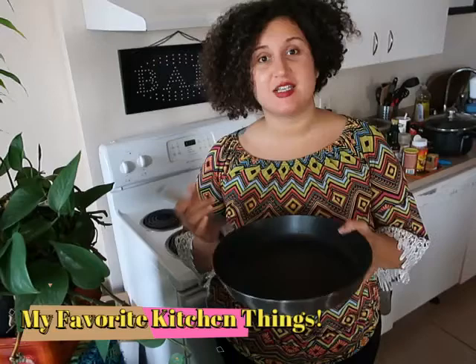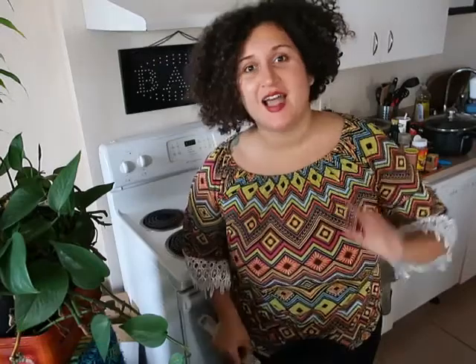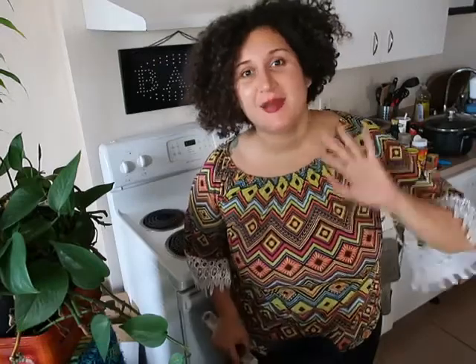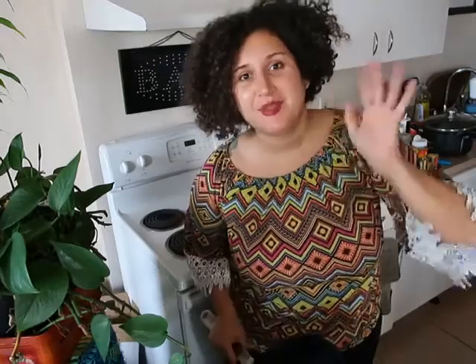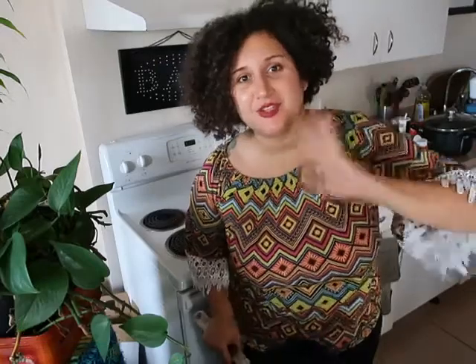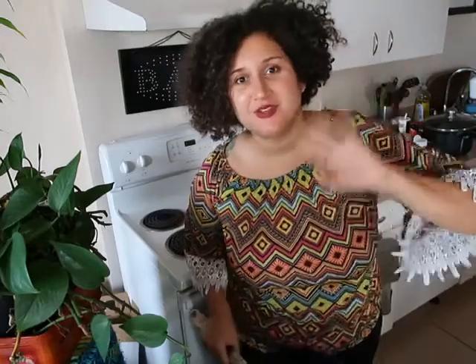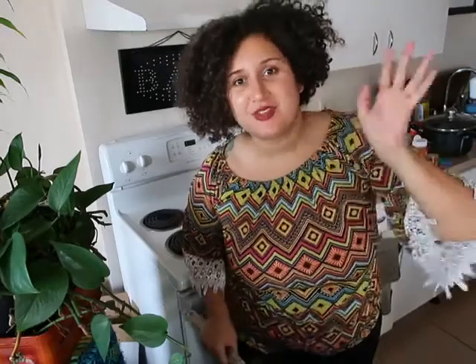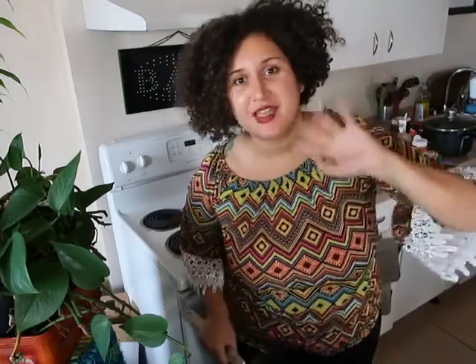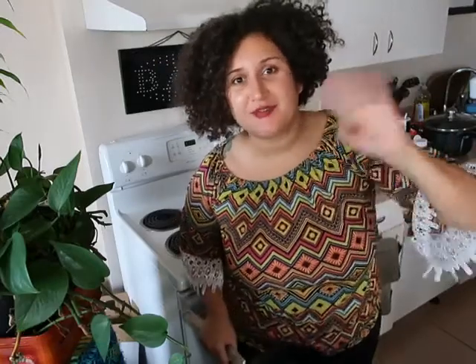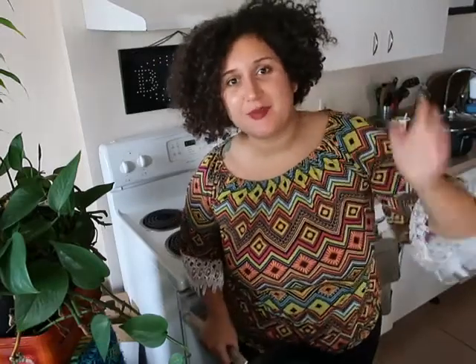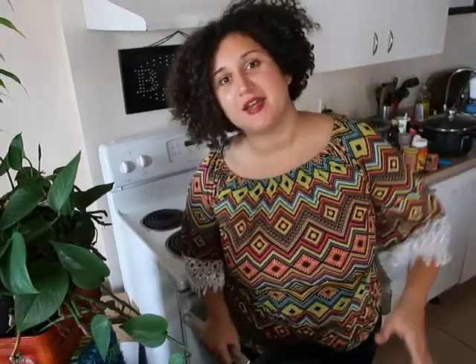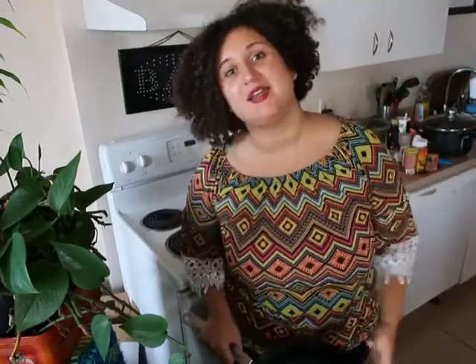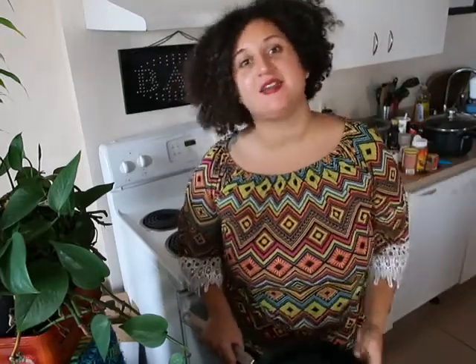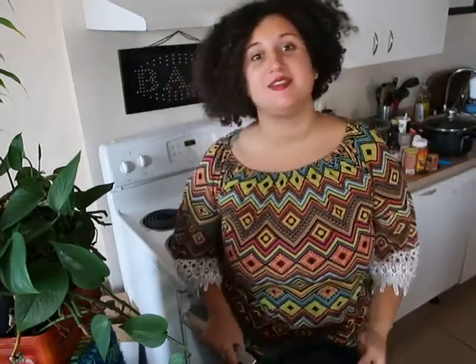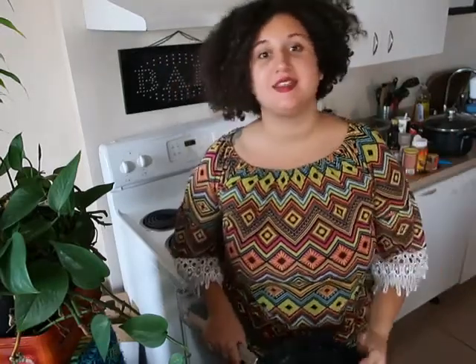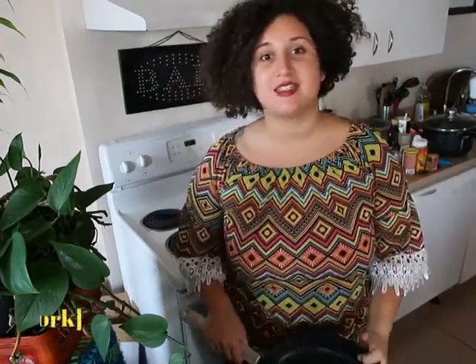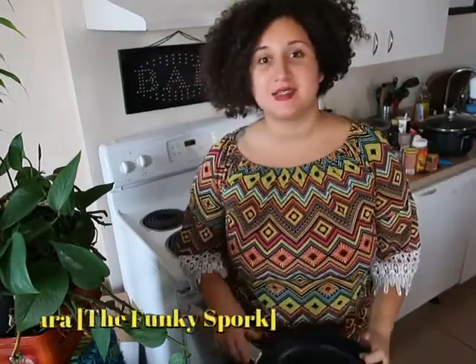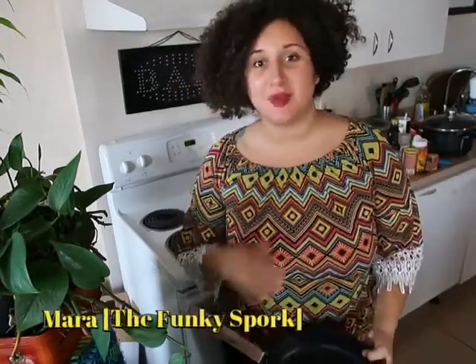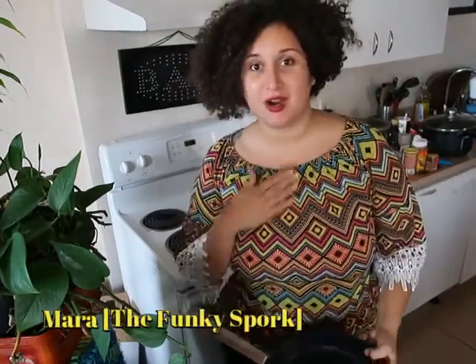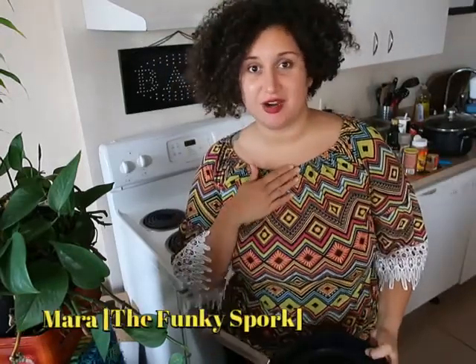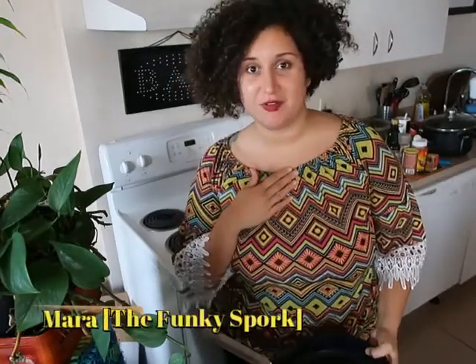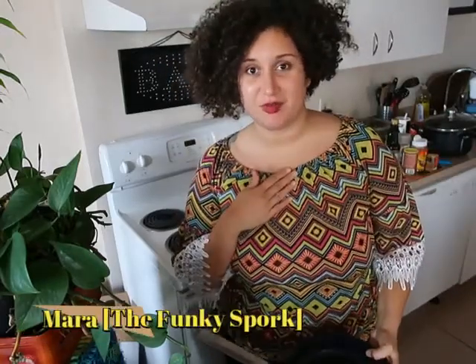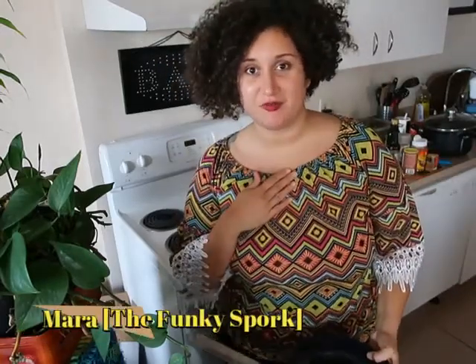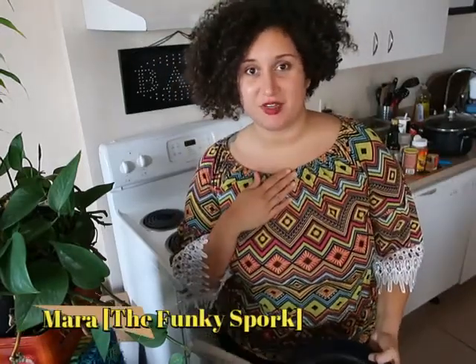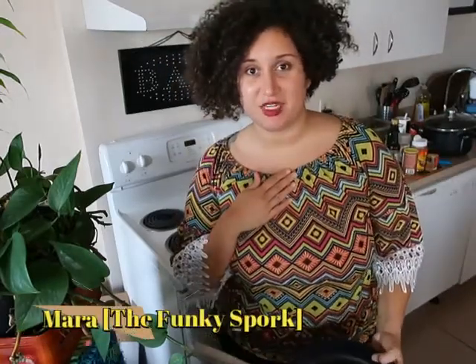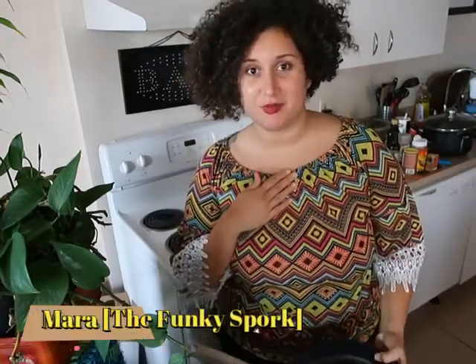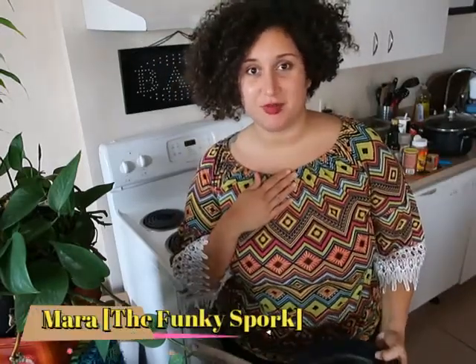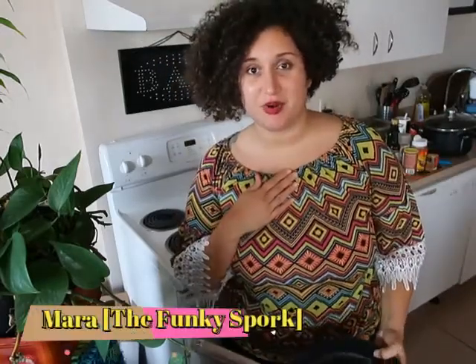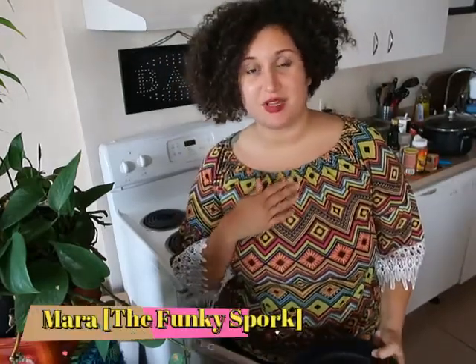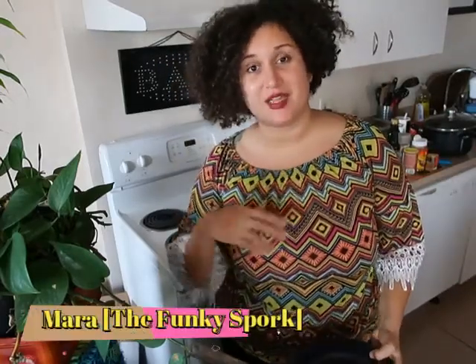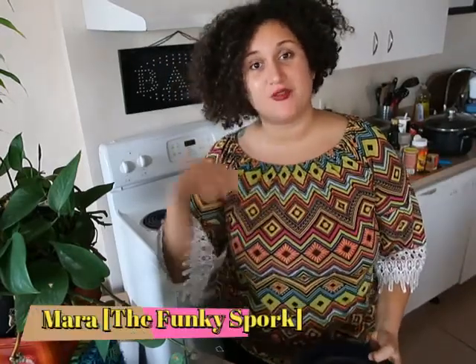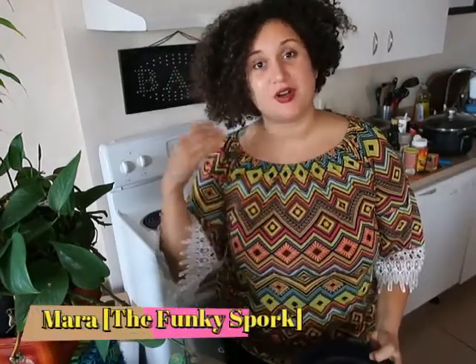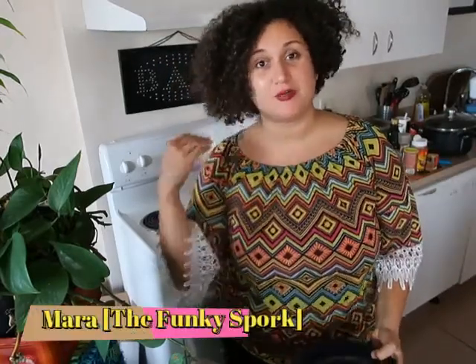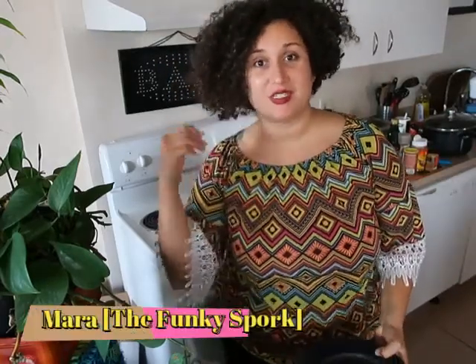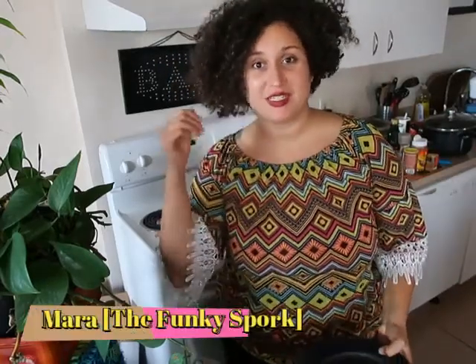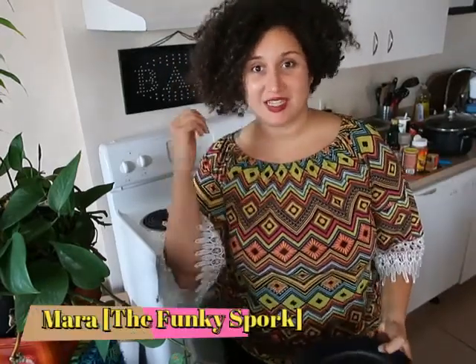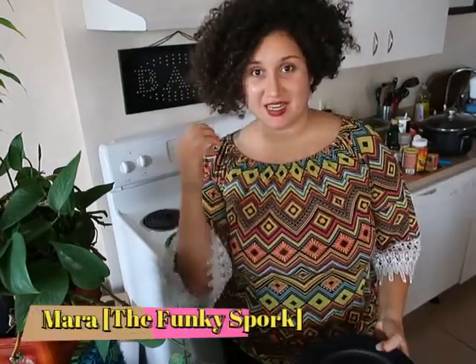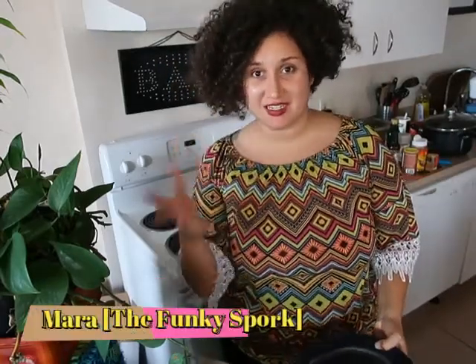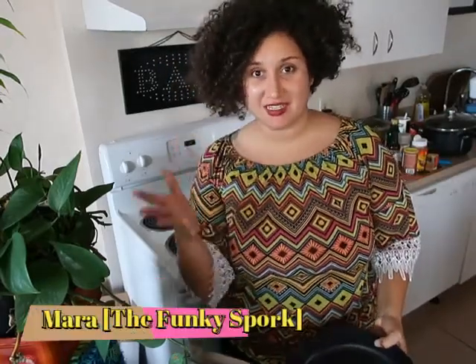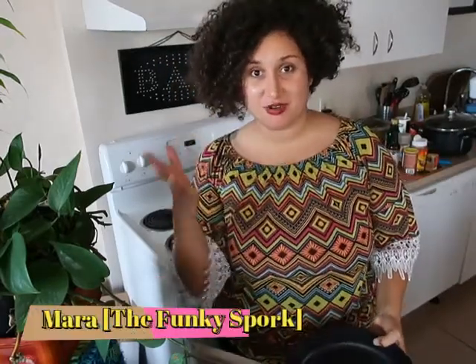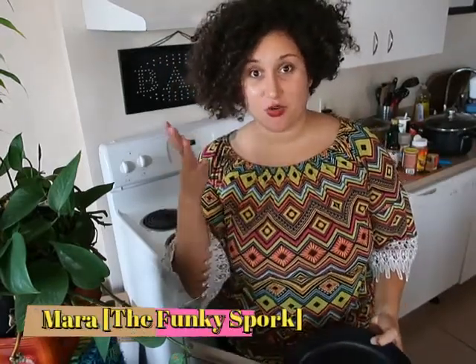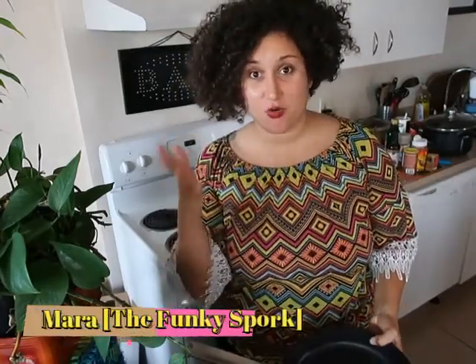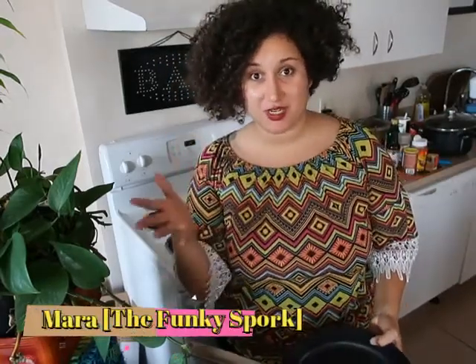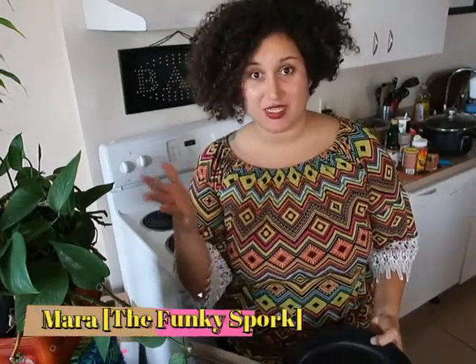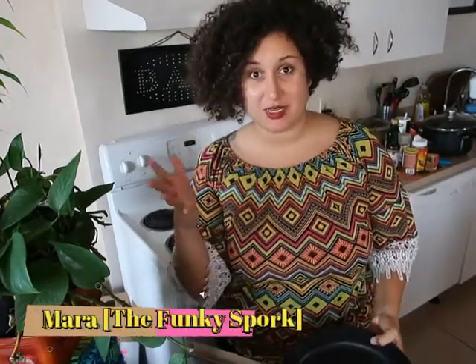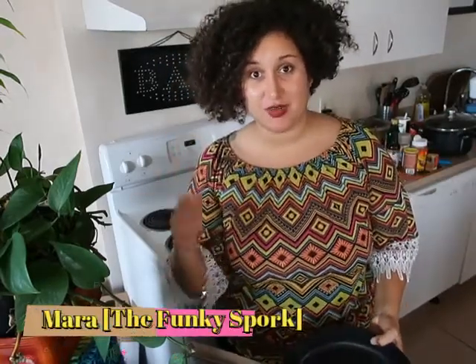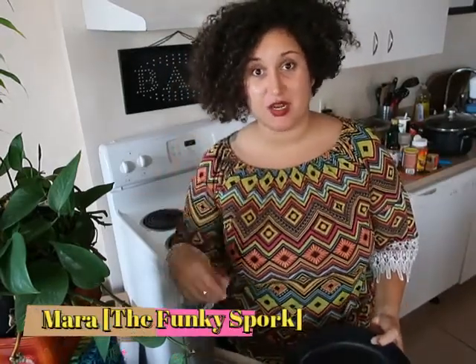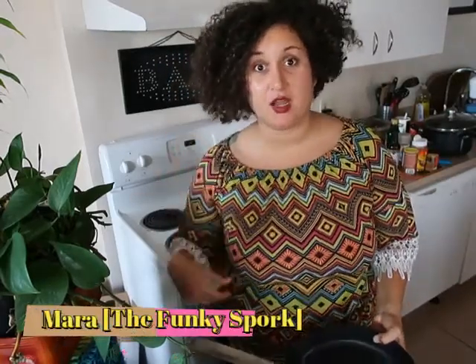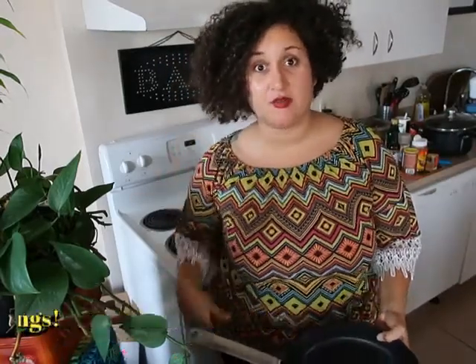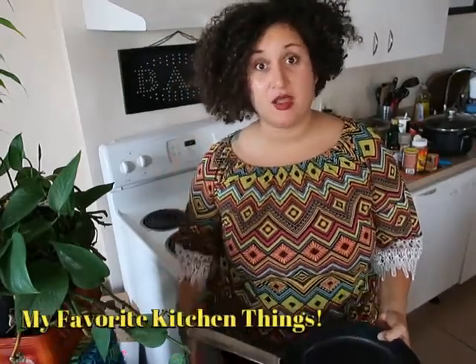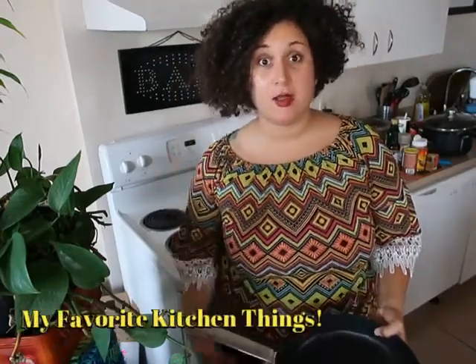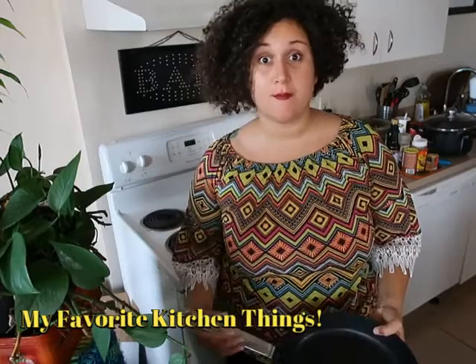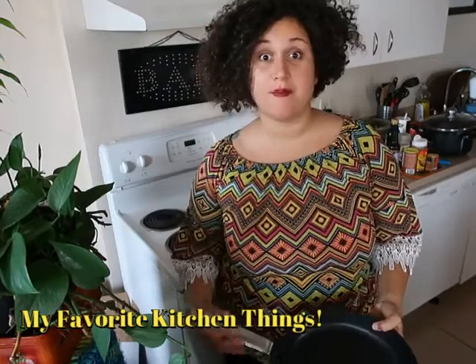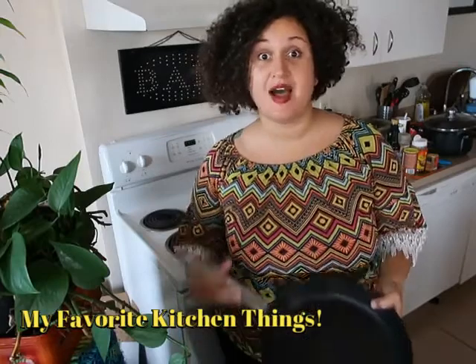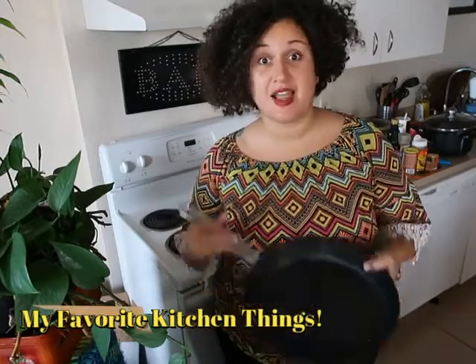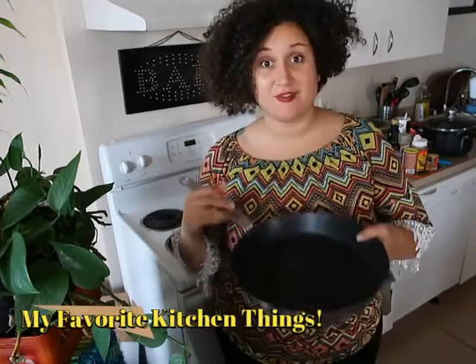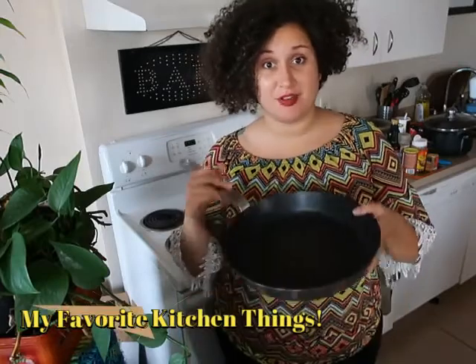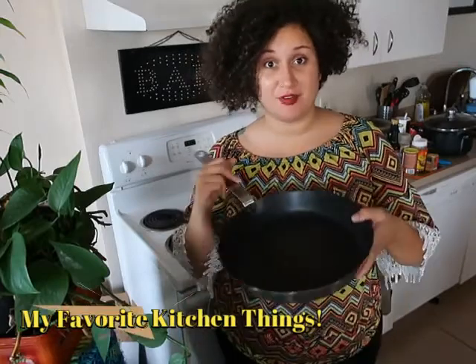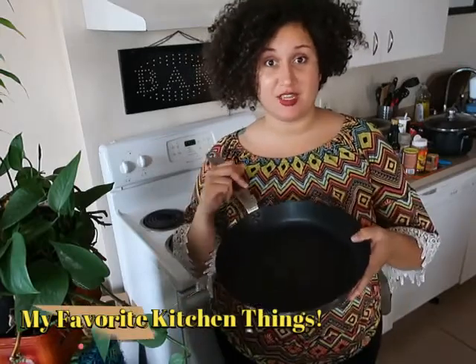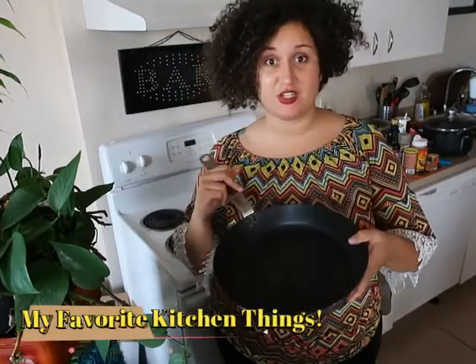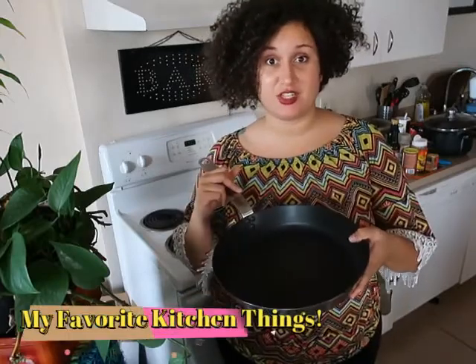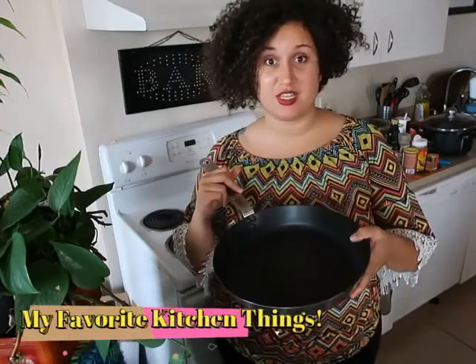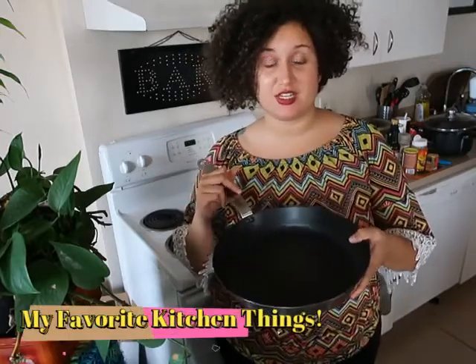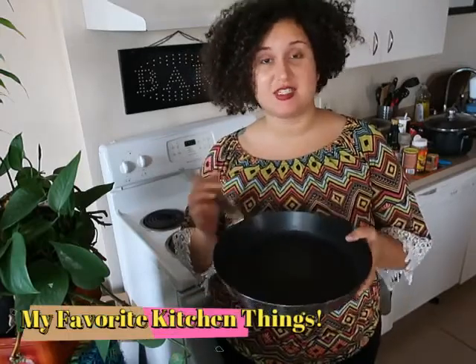Happy Tuesday everybody, this is Mara from The Funky Spork, and welcome to today's quick segment of my favorite kitchen things.